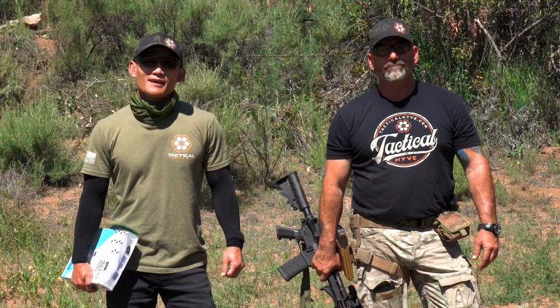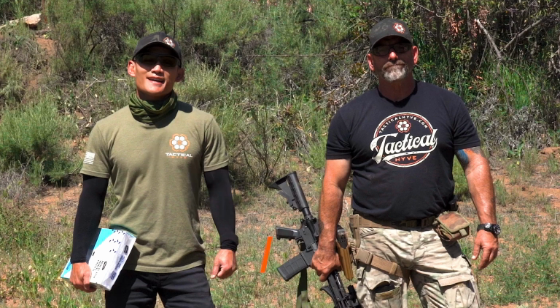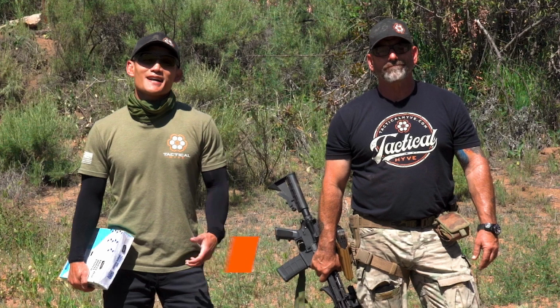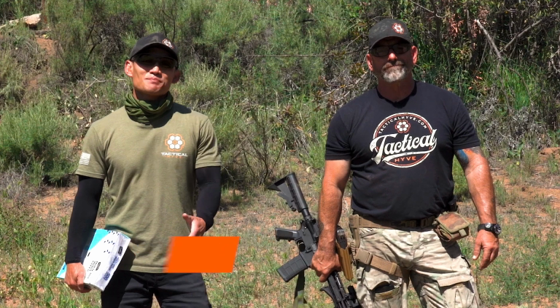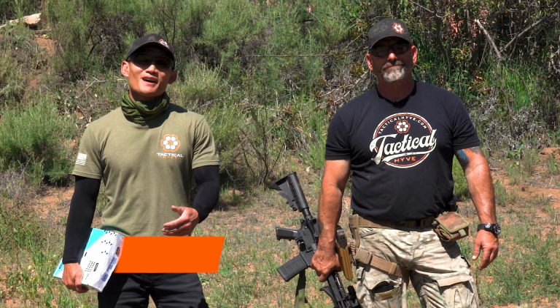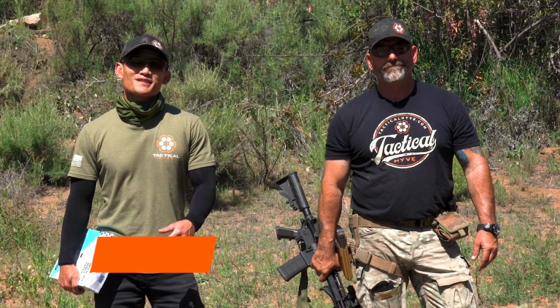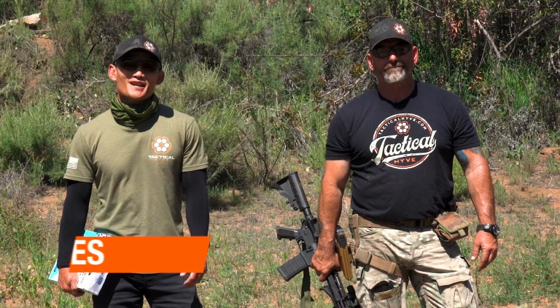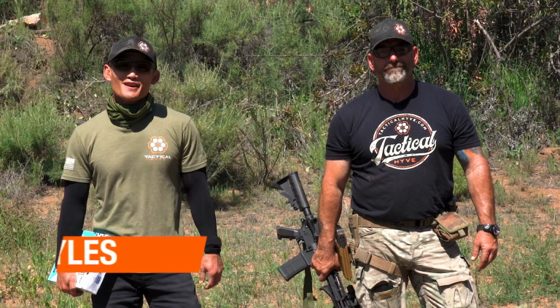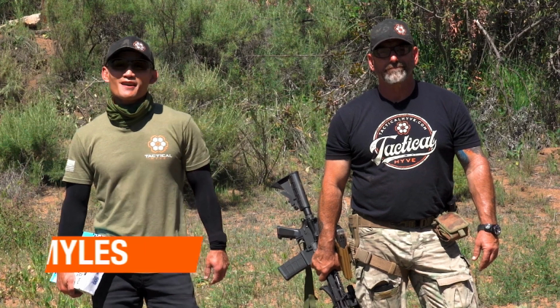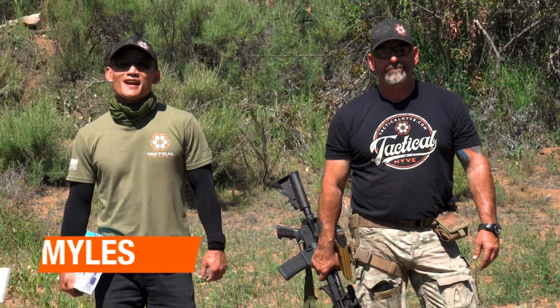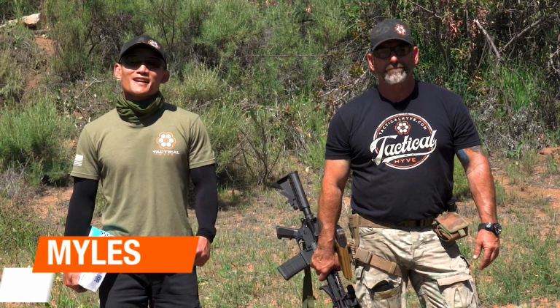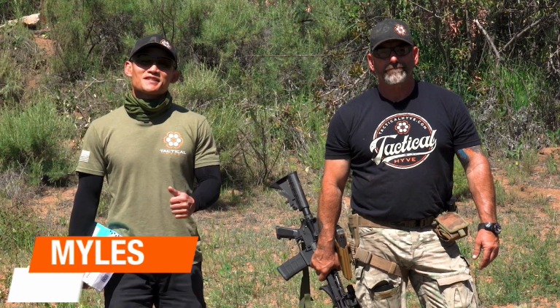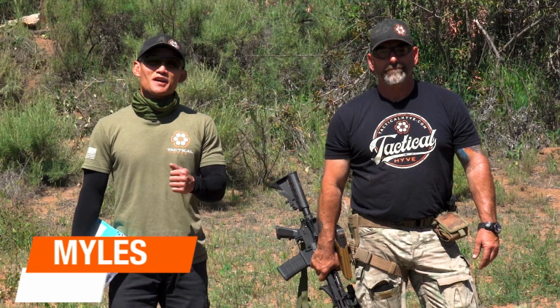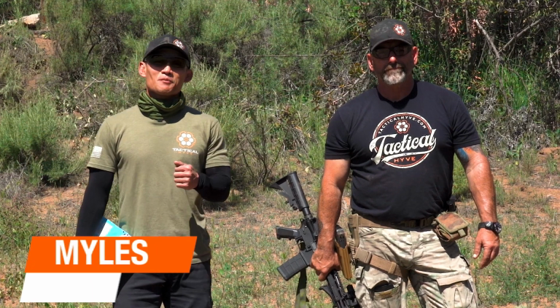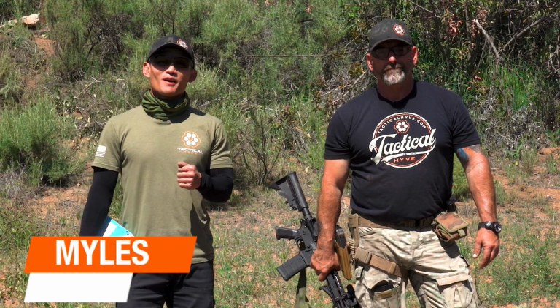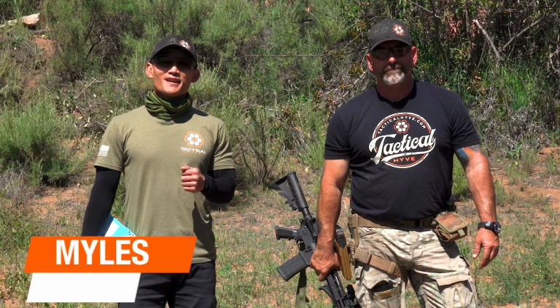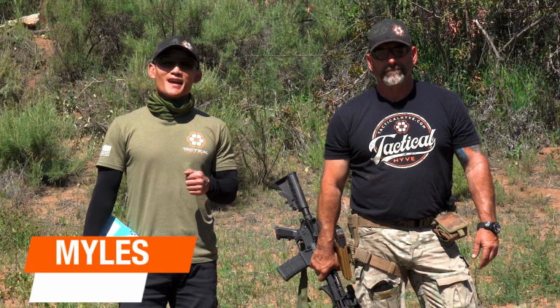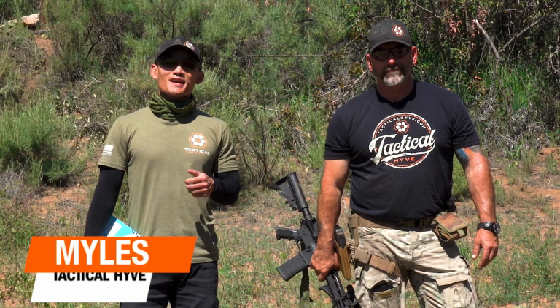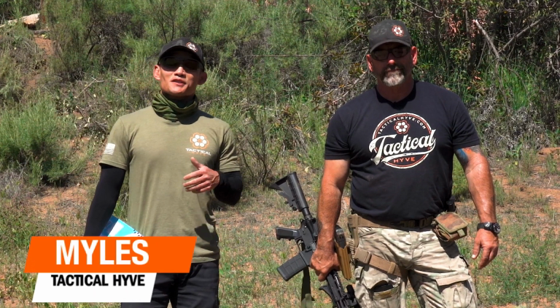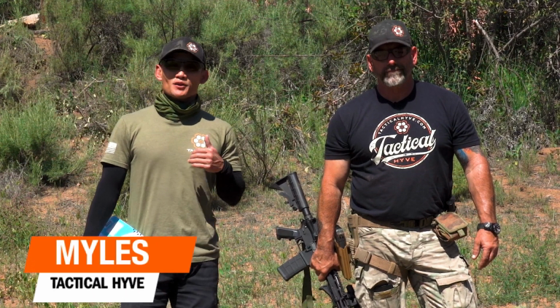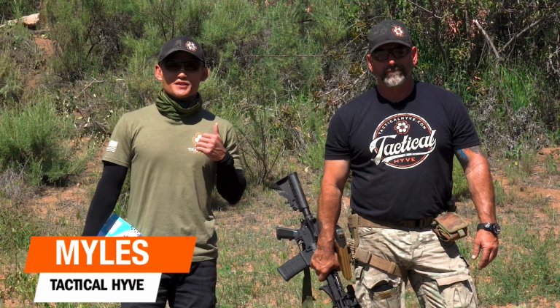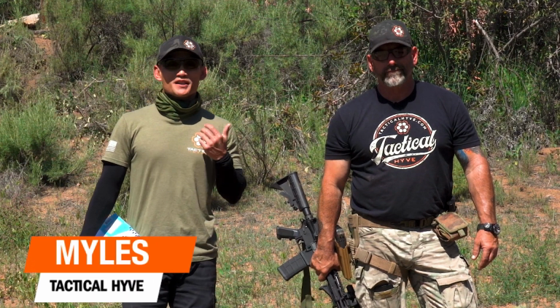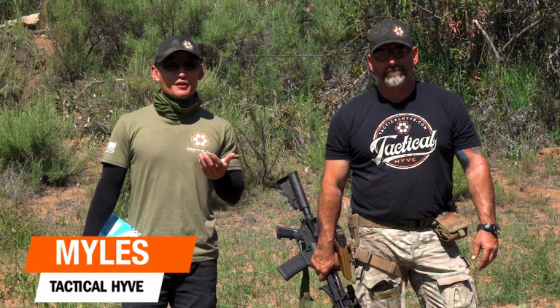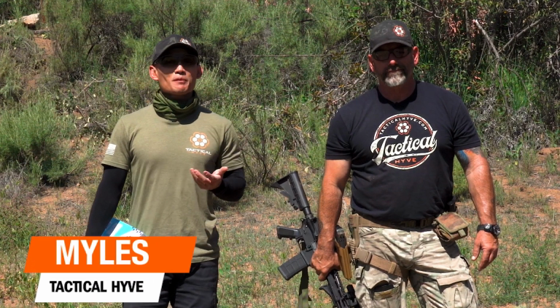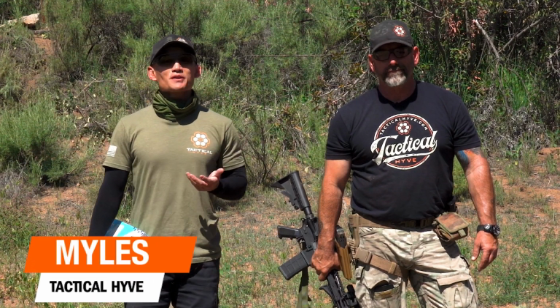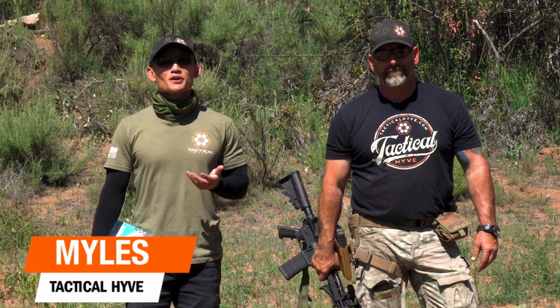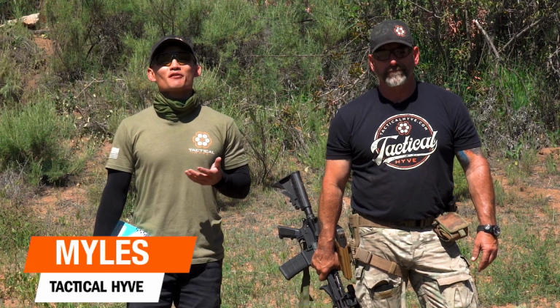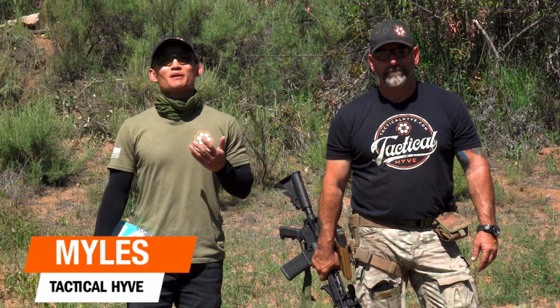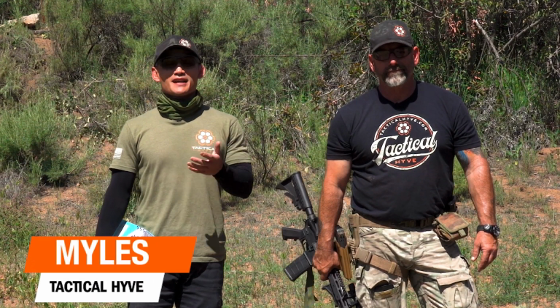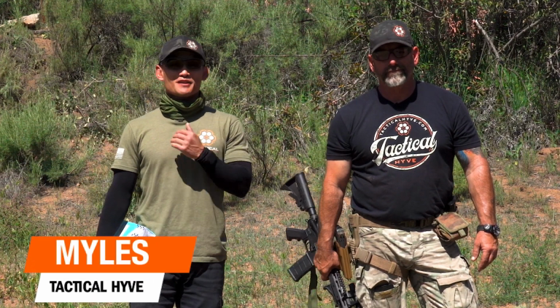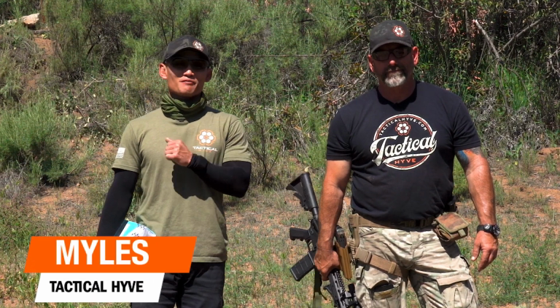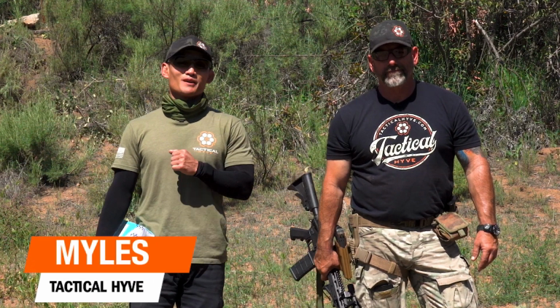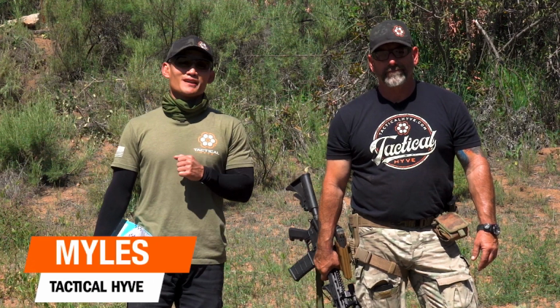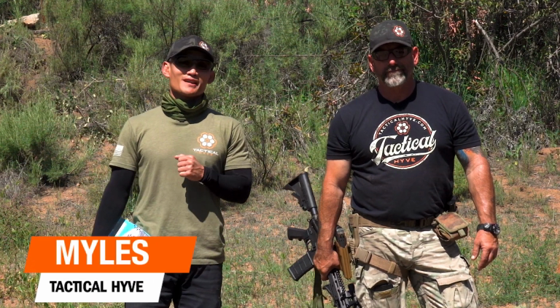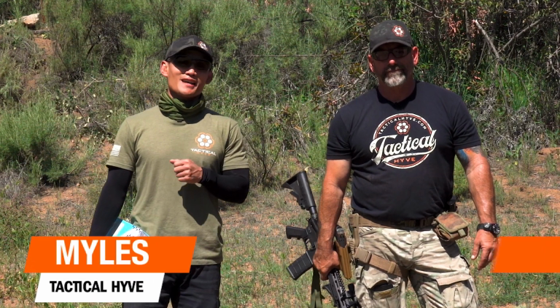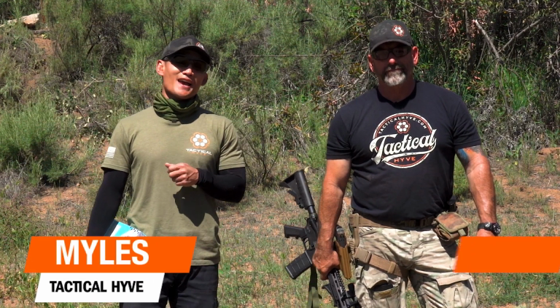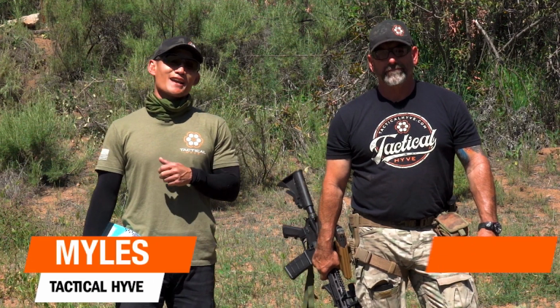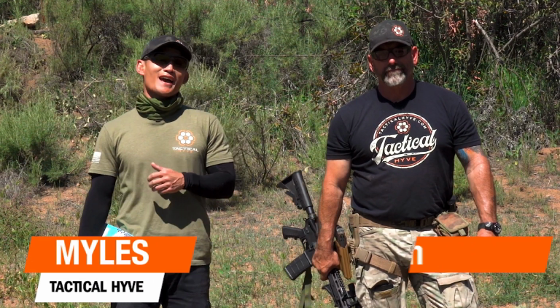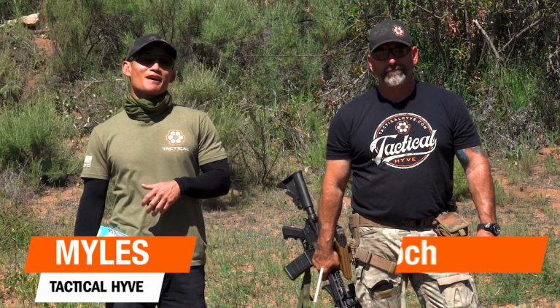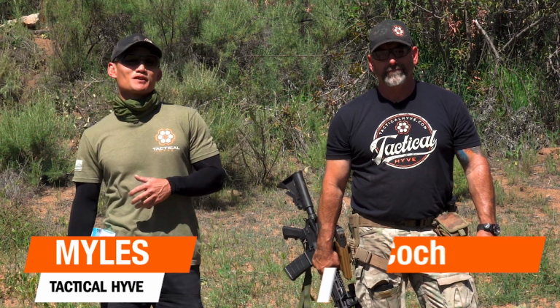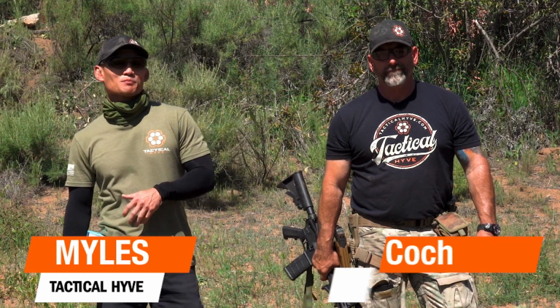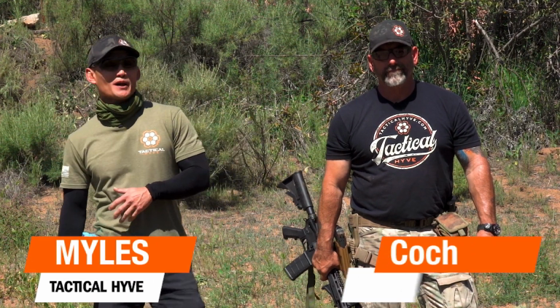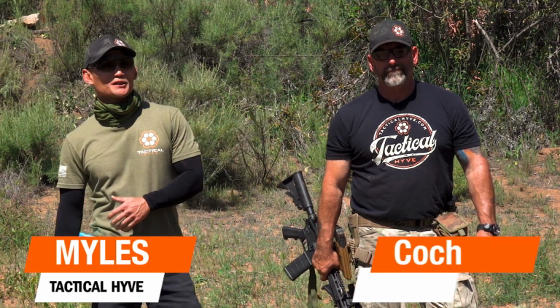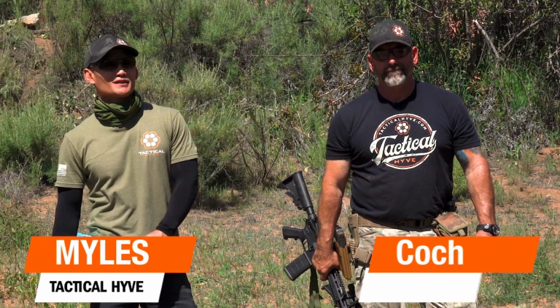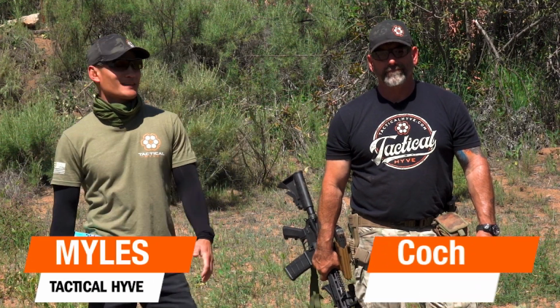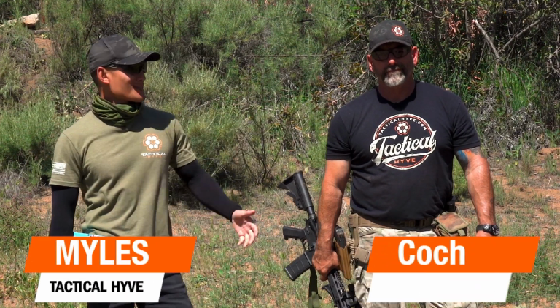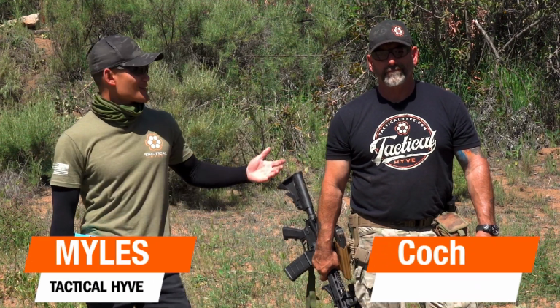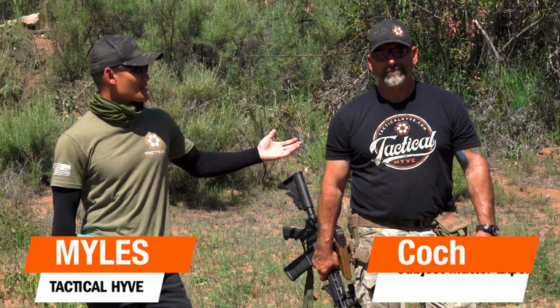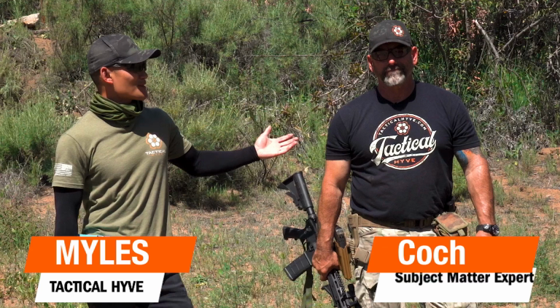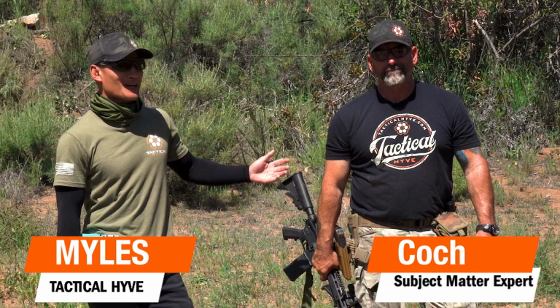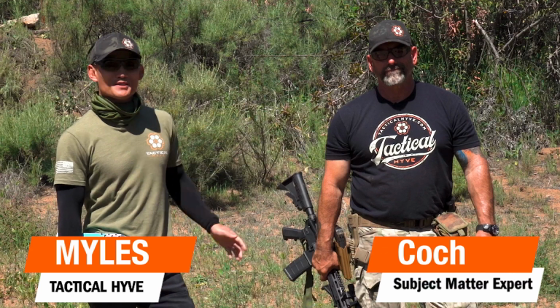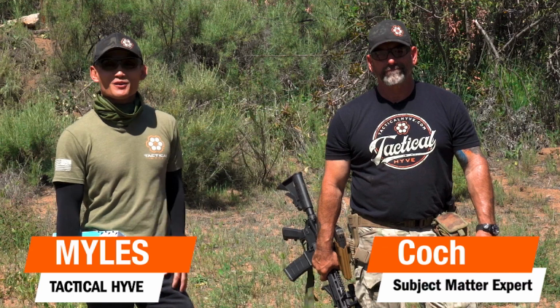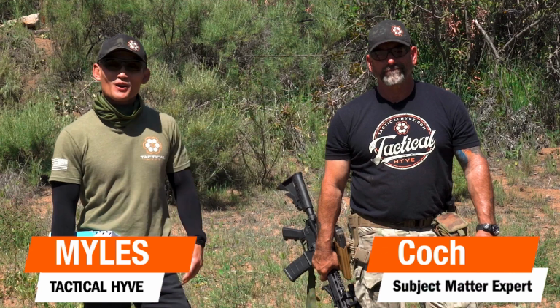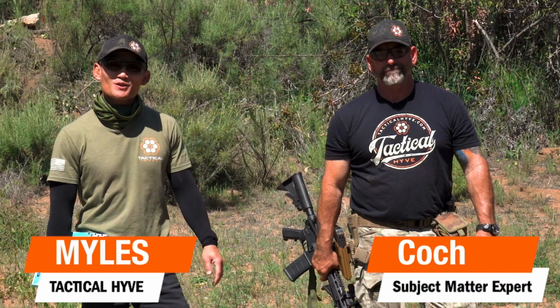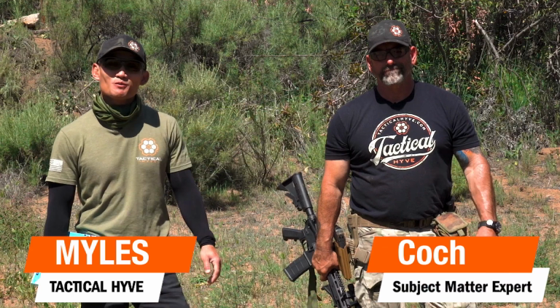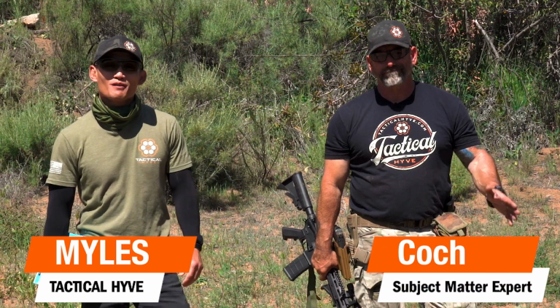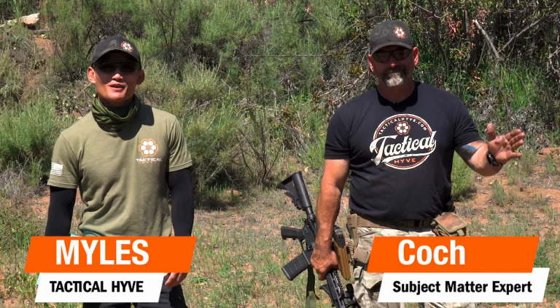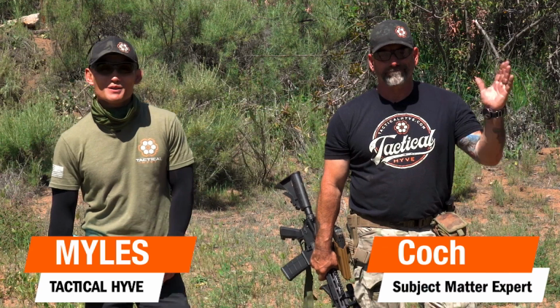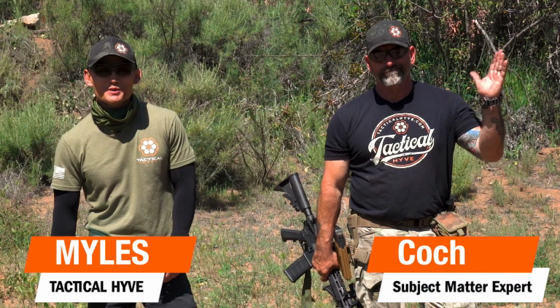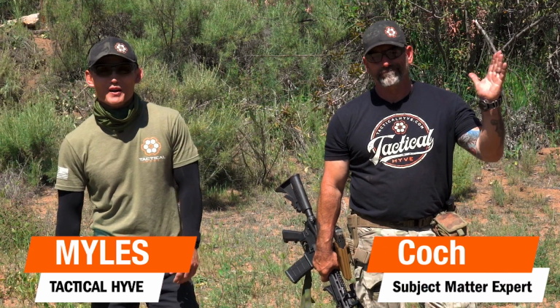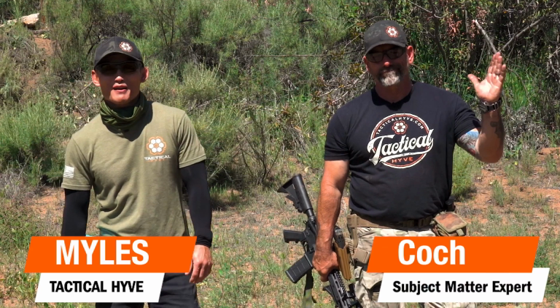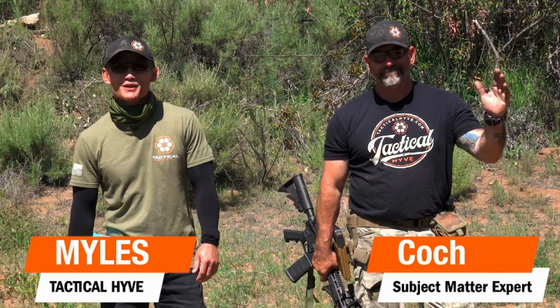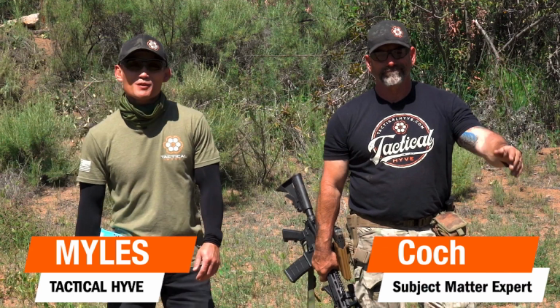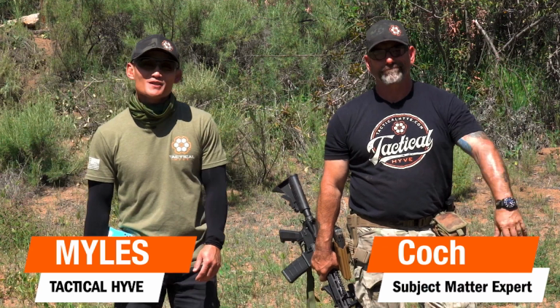Hey guys, Miles here. It's another Monday, so it's another episode of Blast Off Mondays, and I have a special guest here. You guys know Coach, one of our subject matter experts.